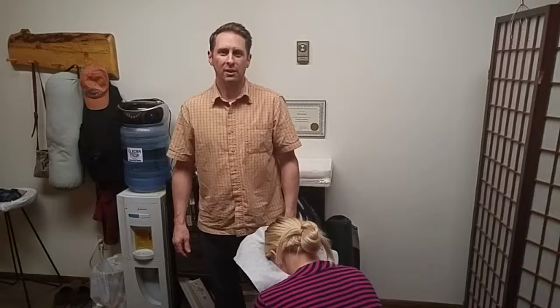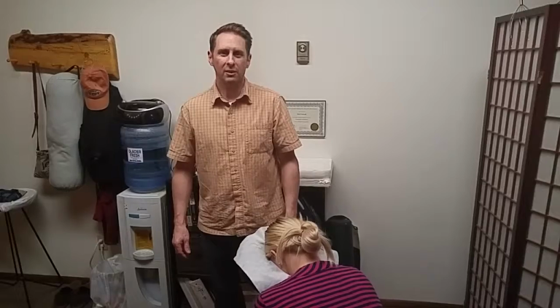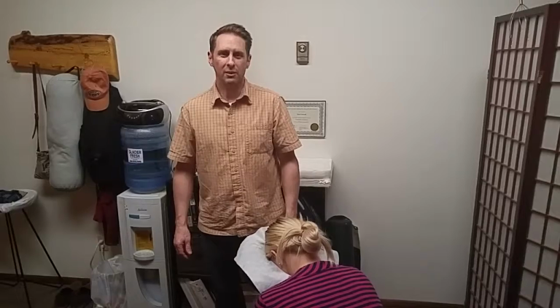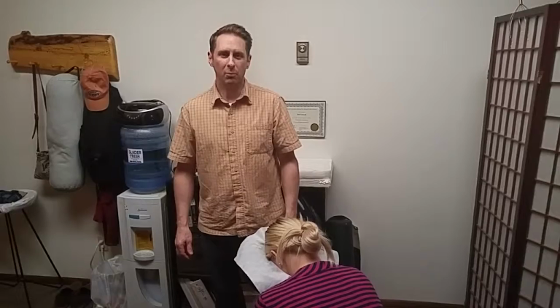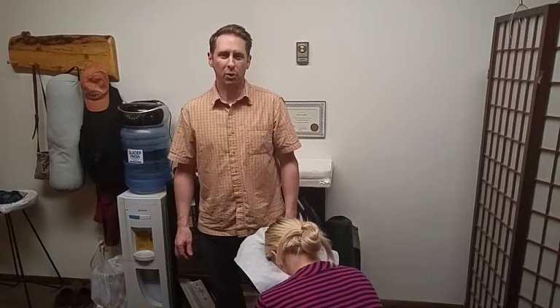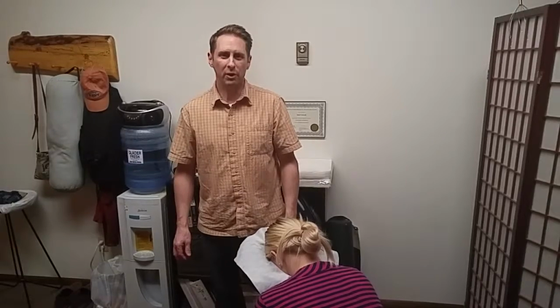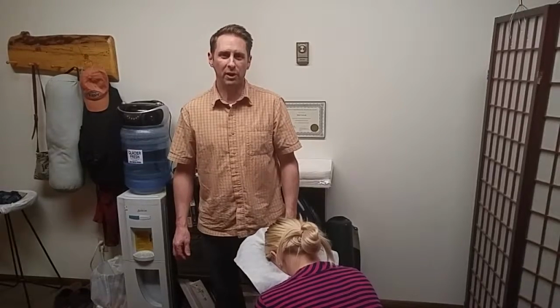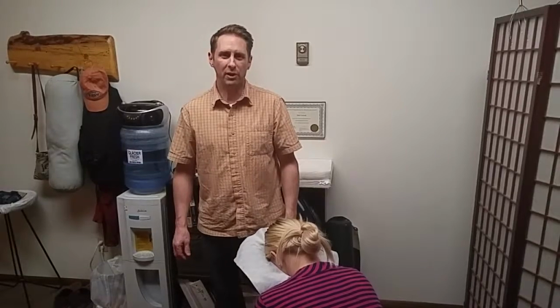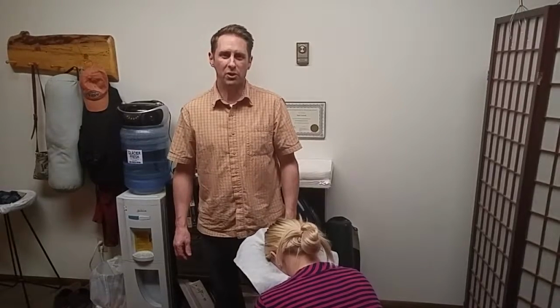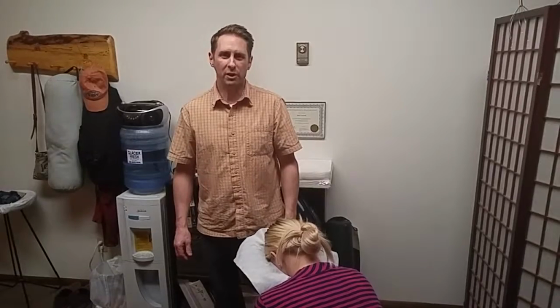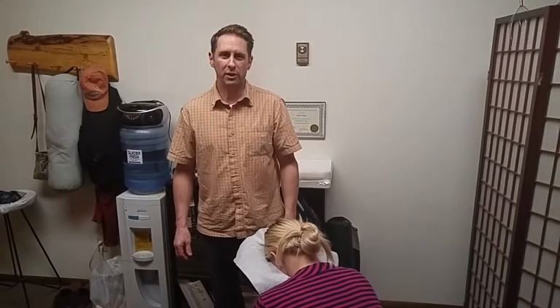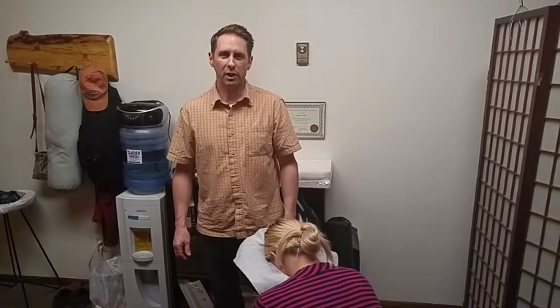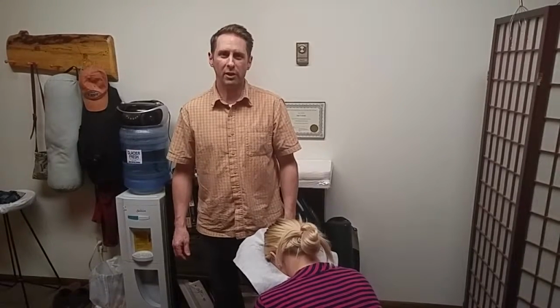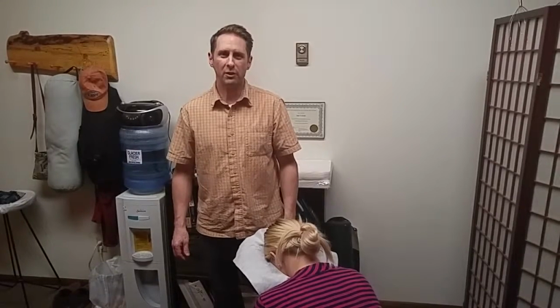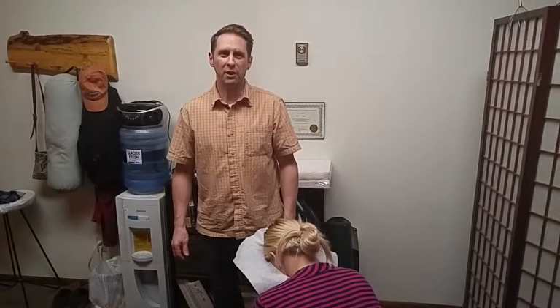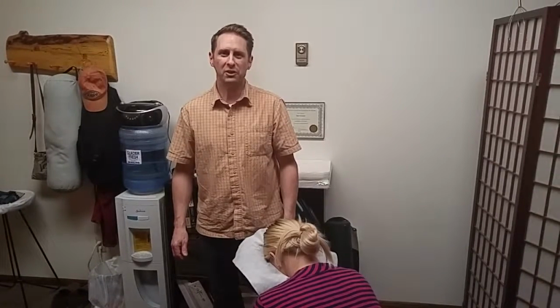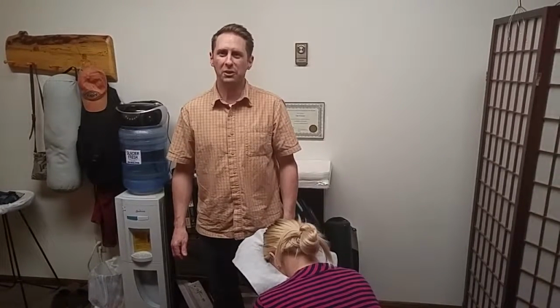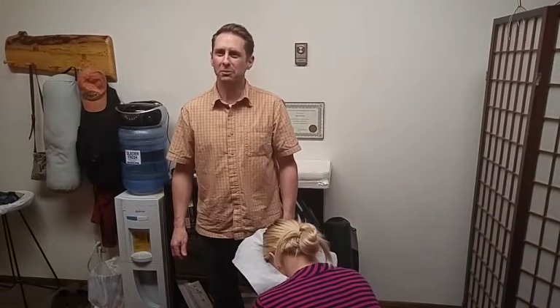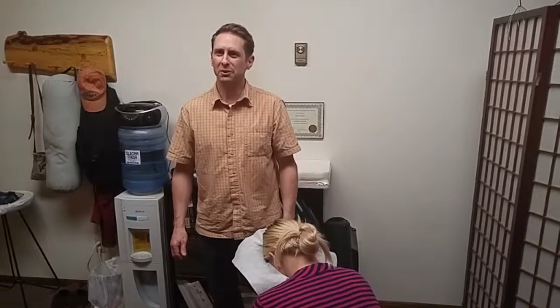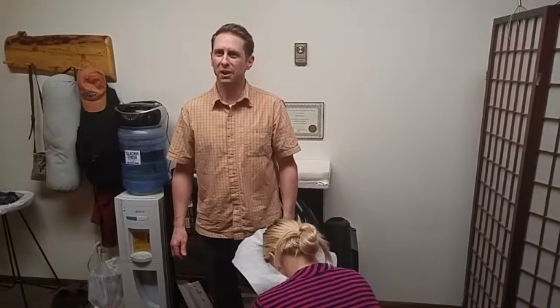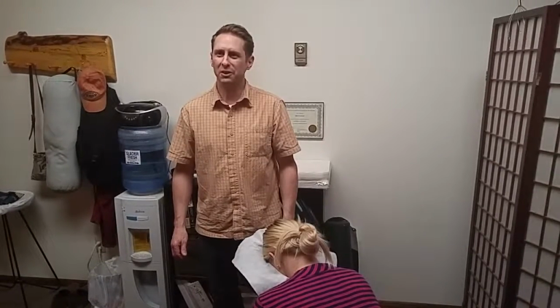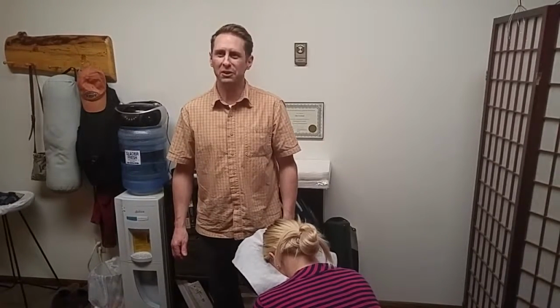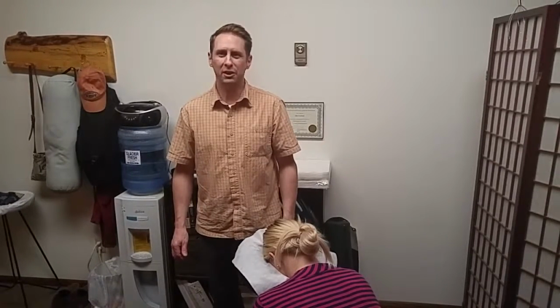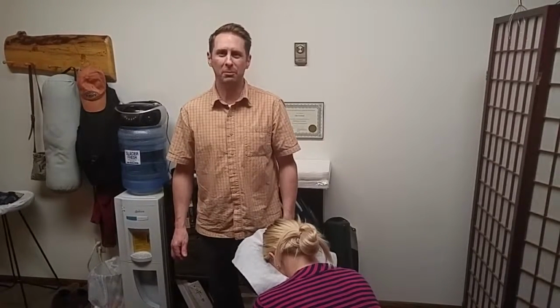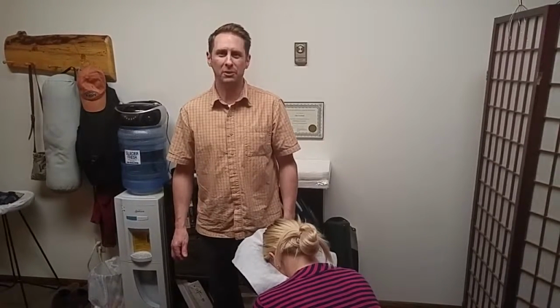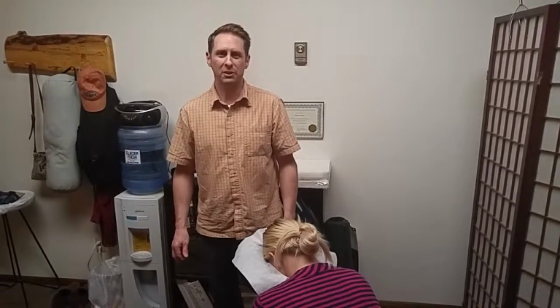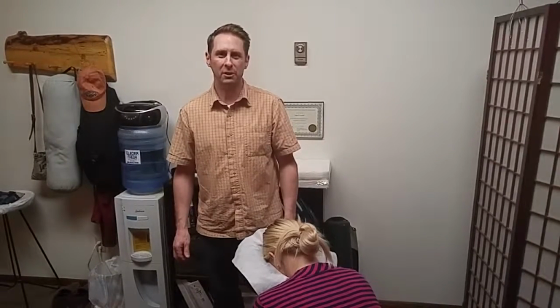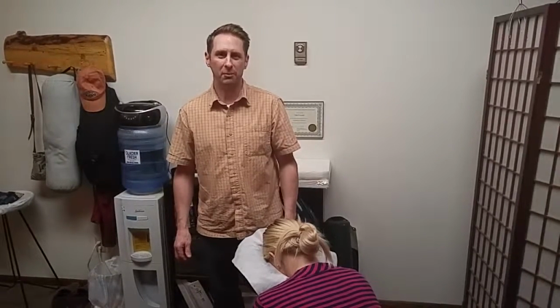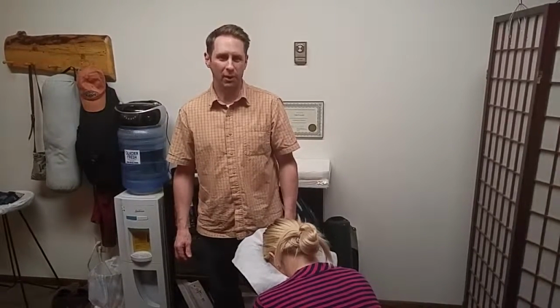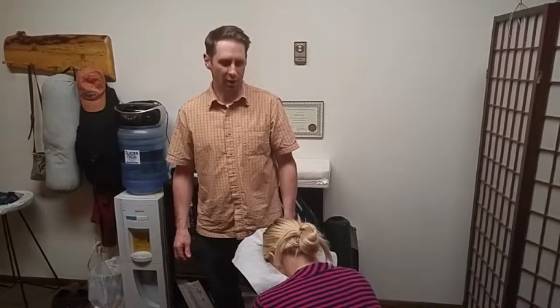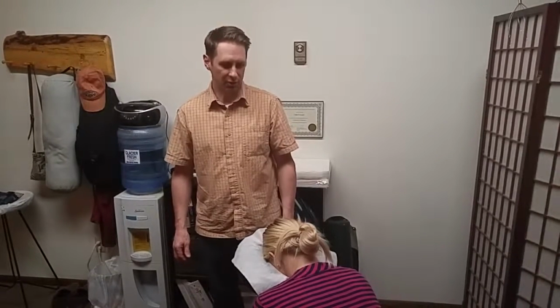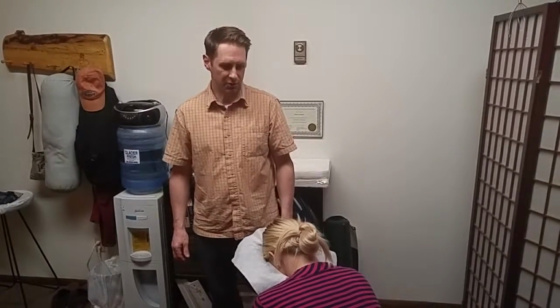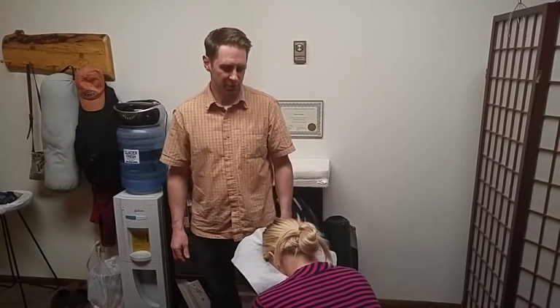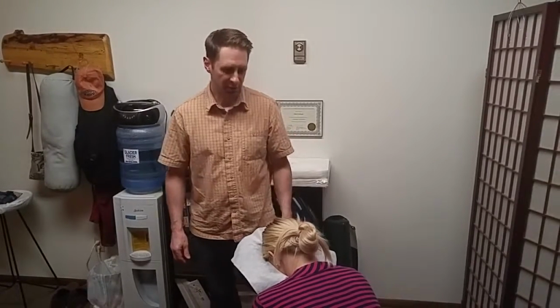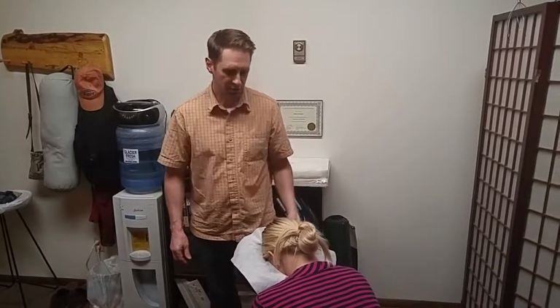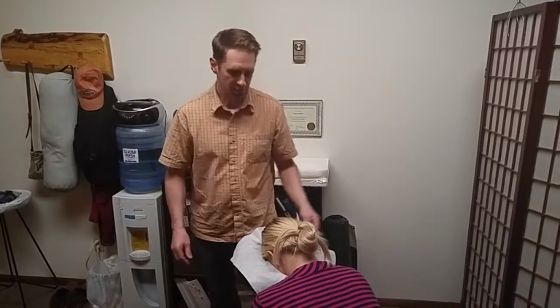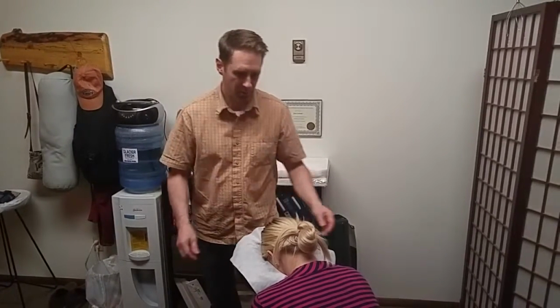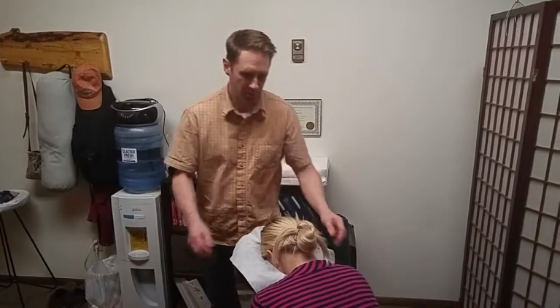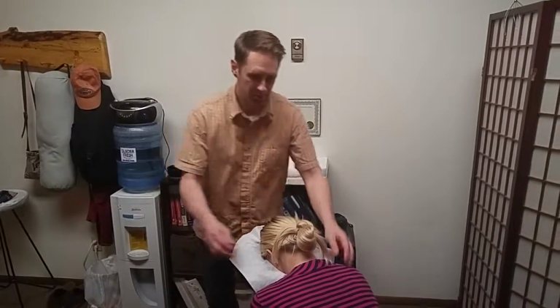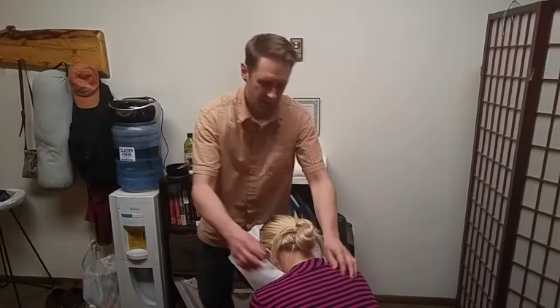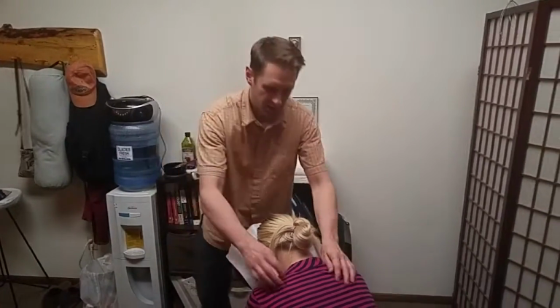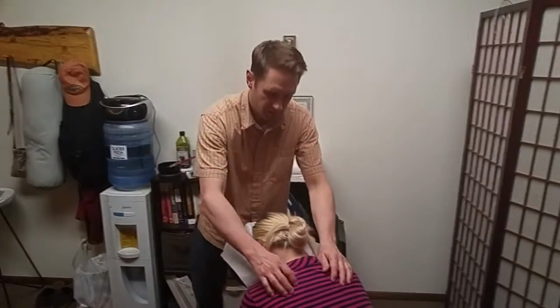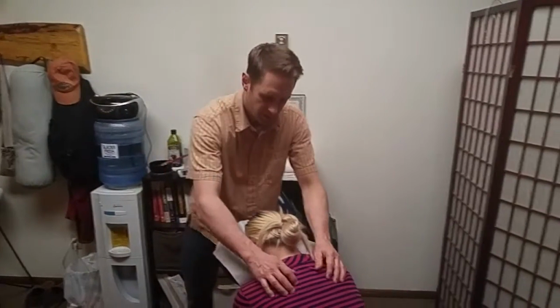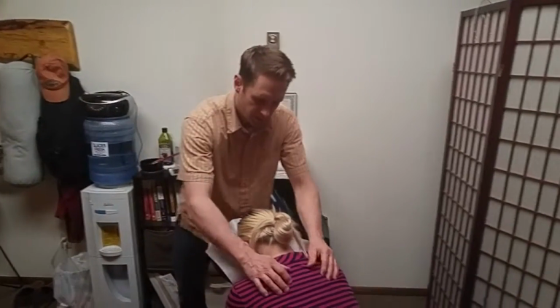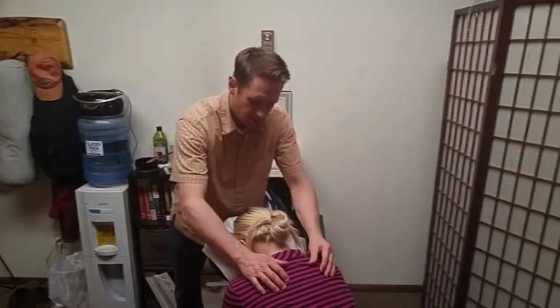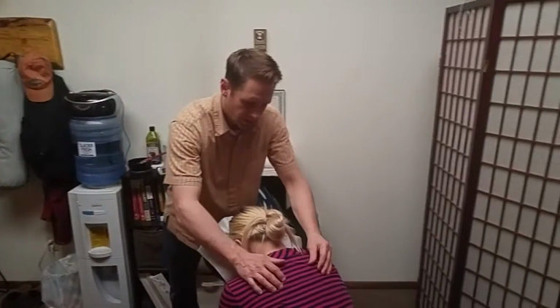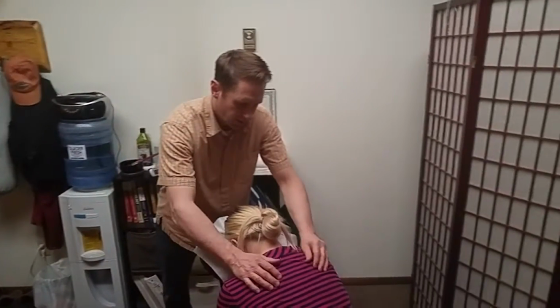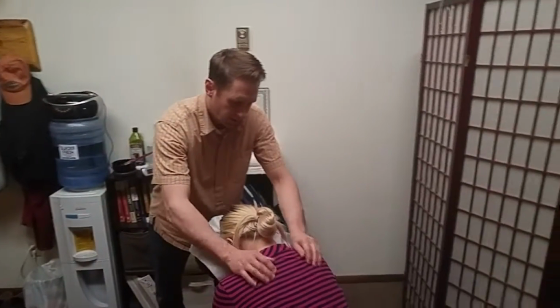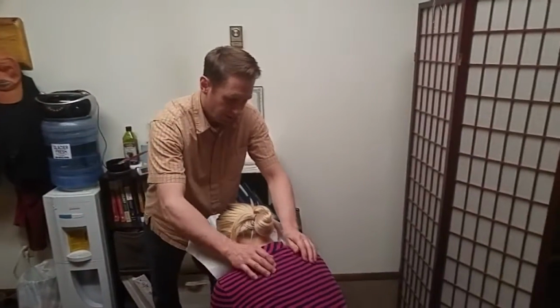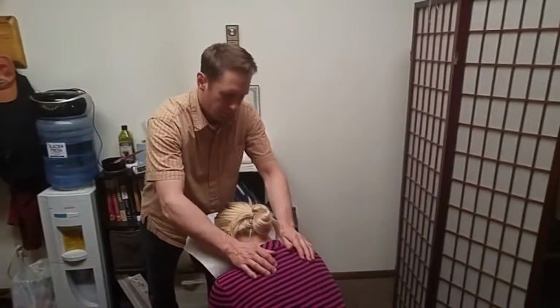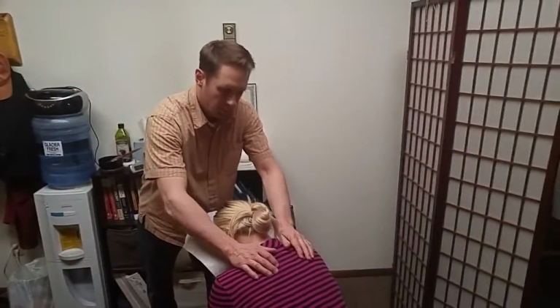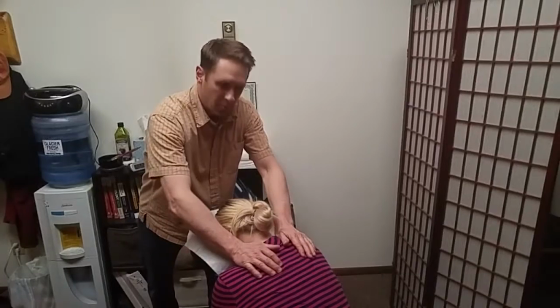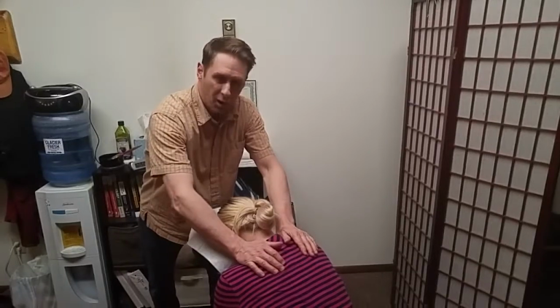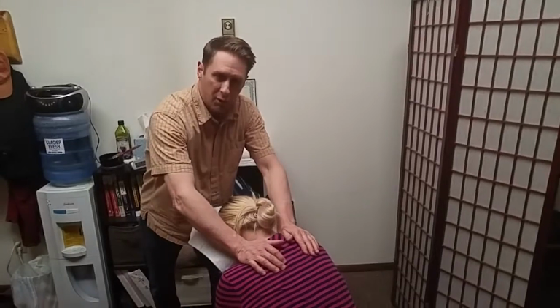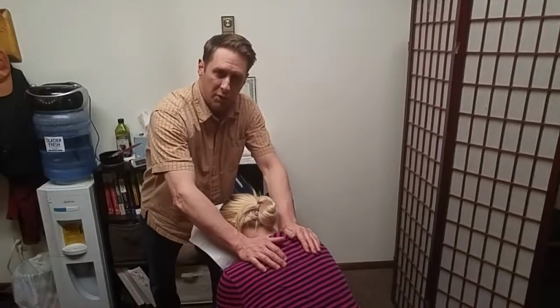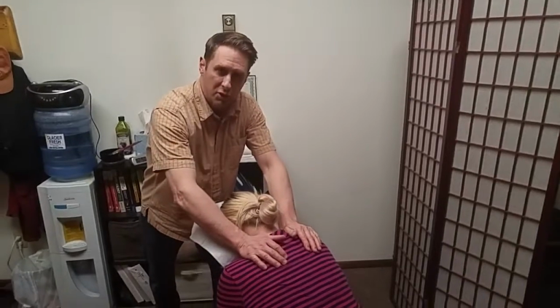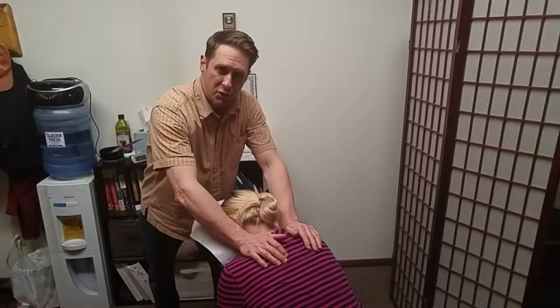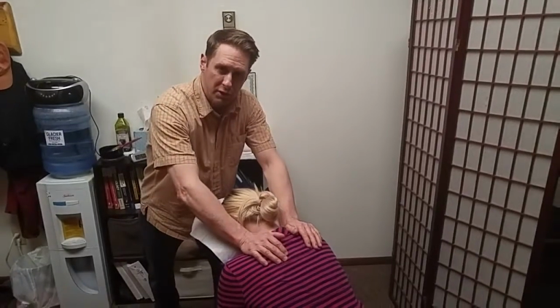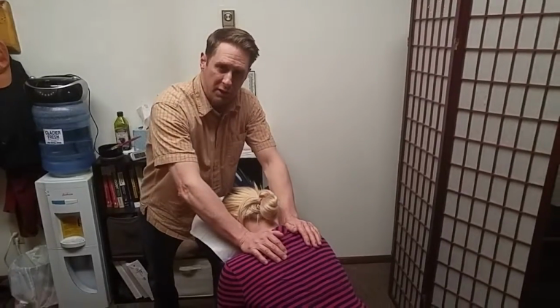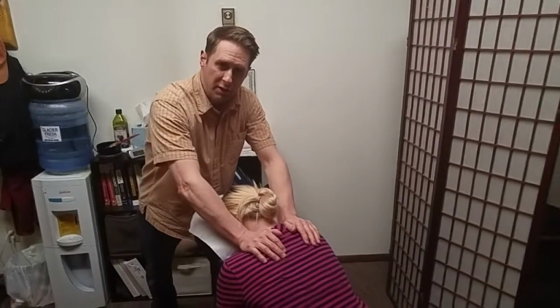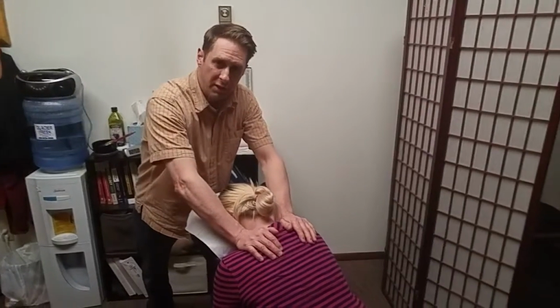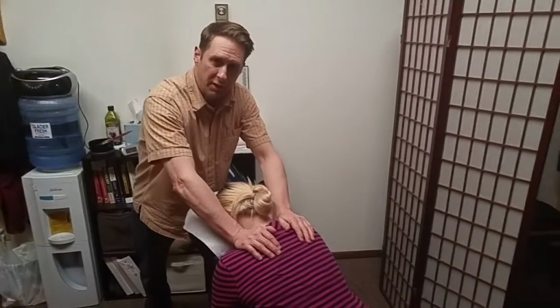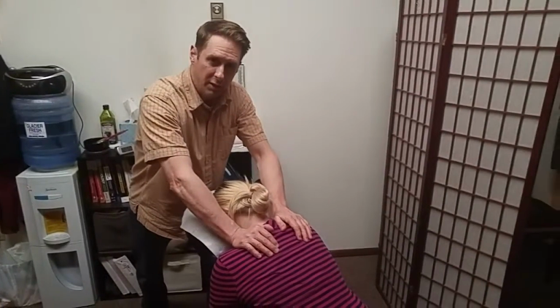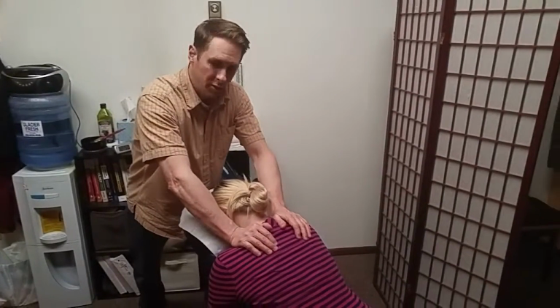Good morning, I'm Johnny Cochran, Licensed Massage Therapist here at my office in Kalispell, Montana, and my model Katrina here.